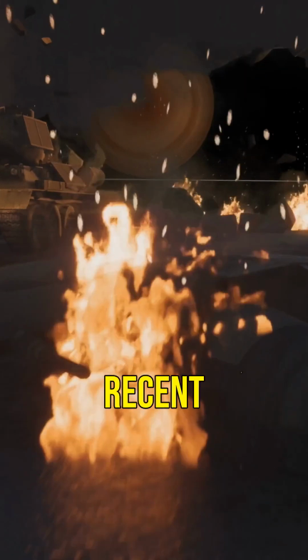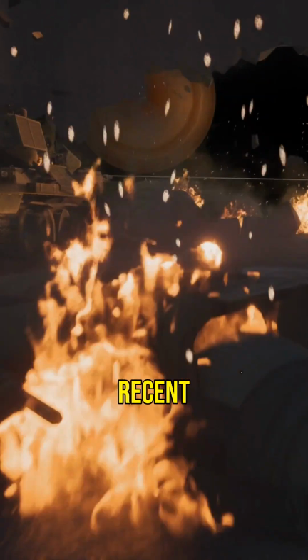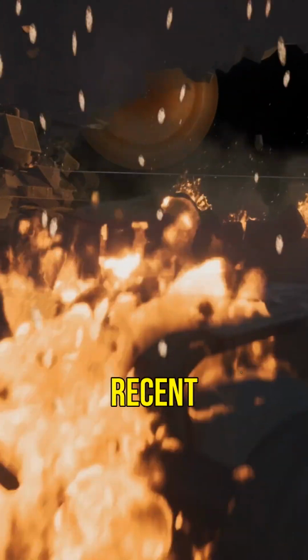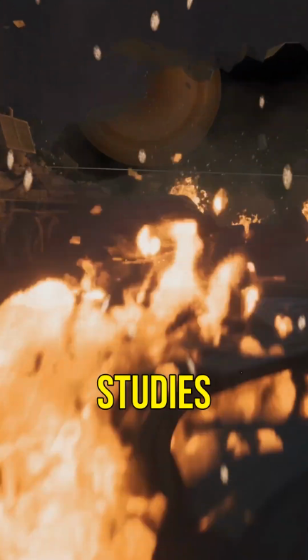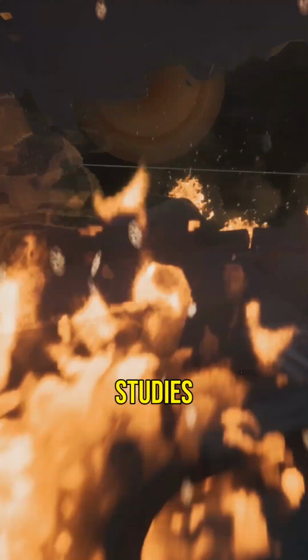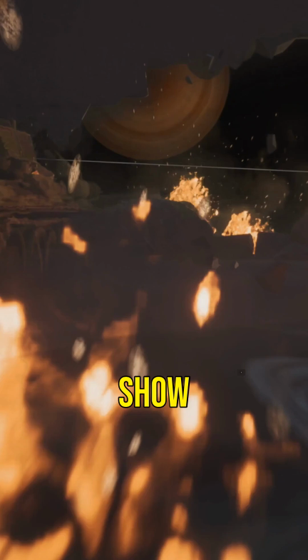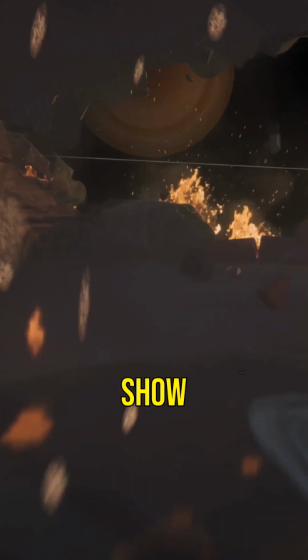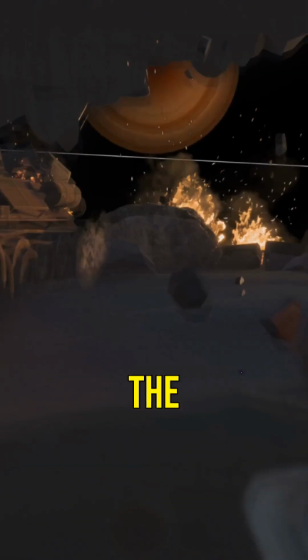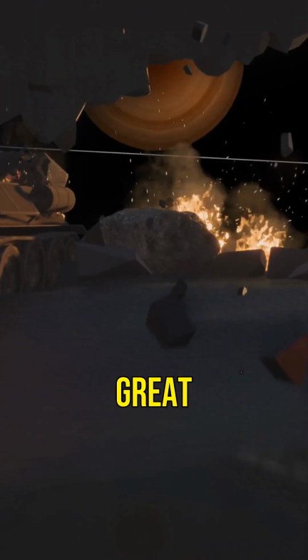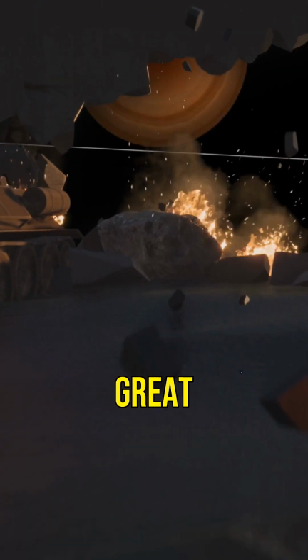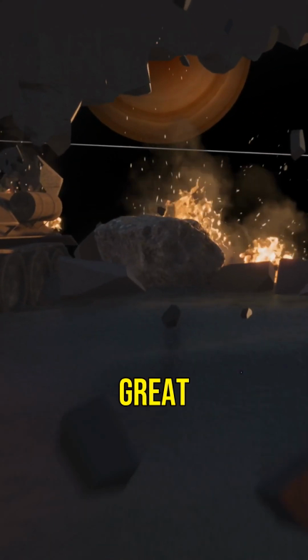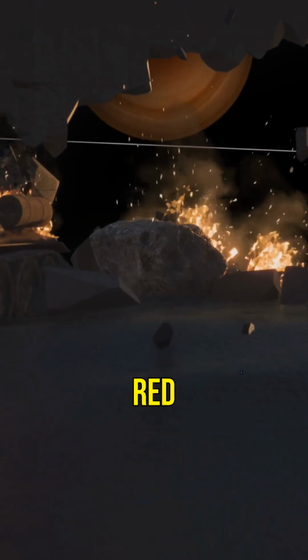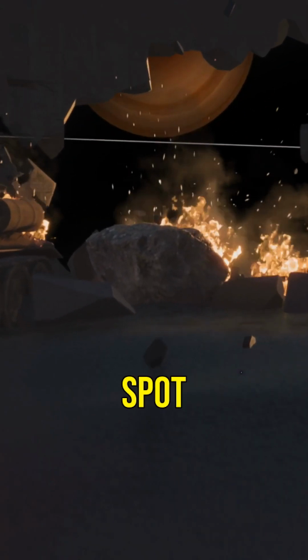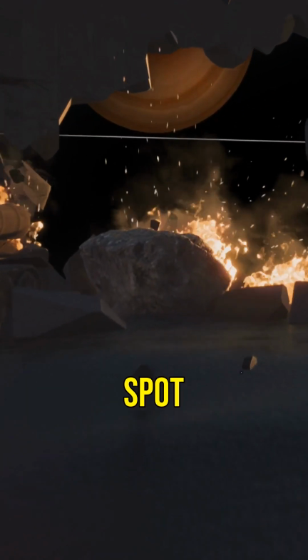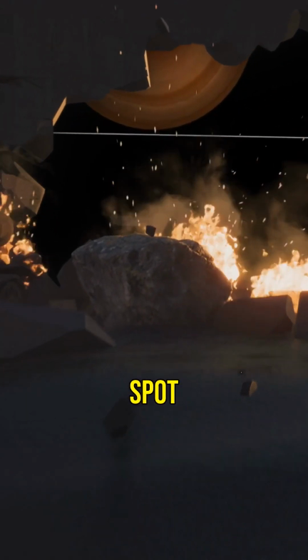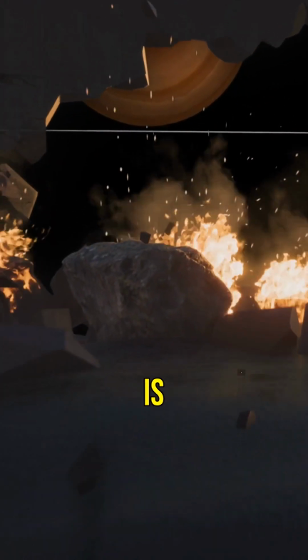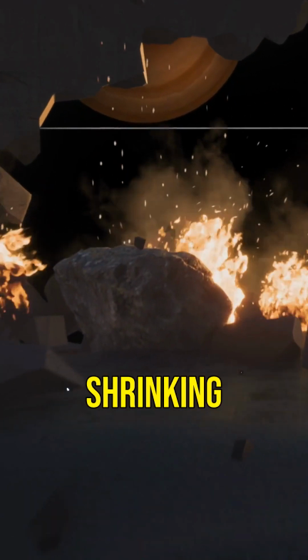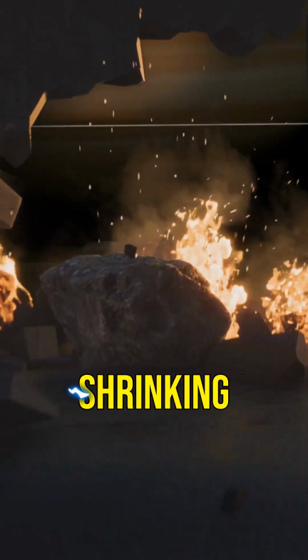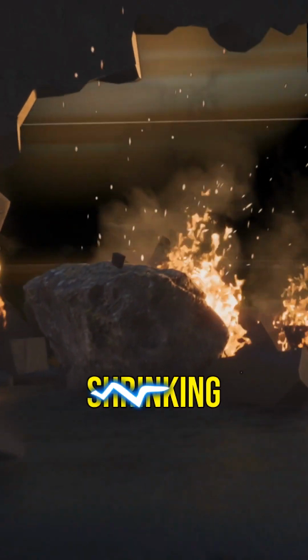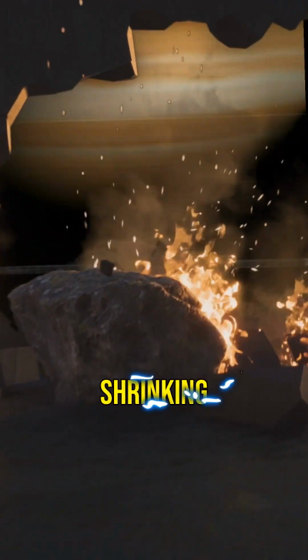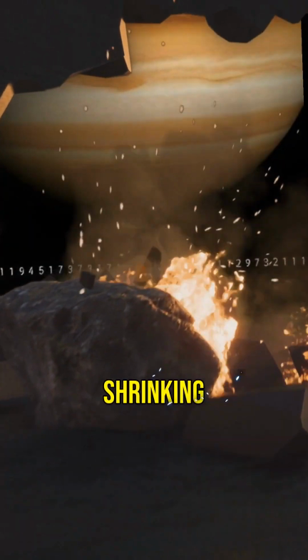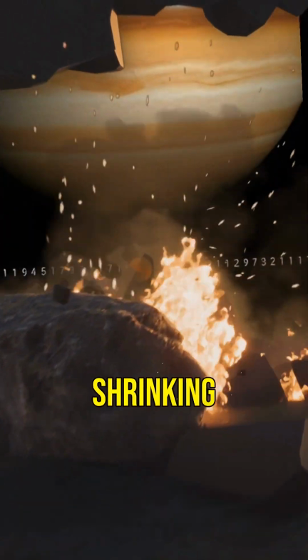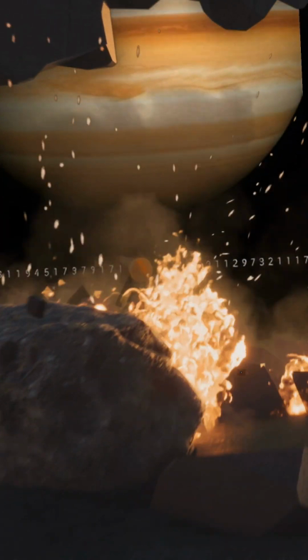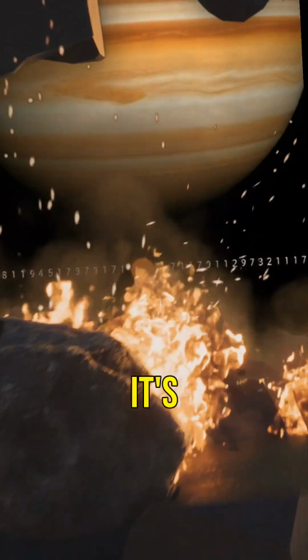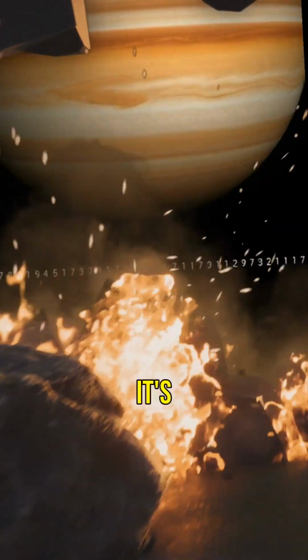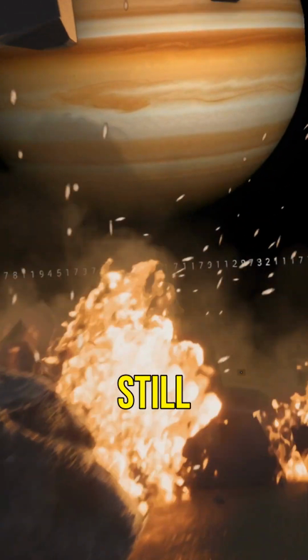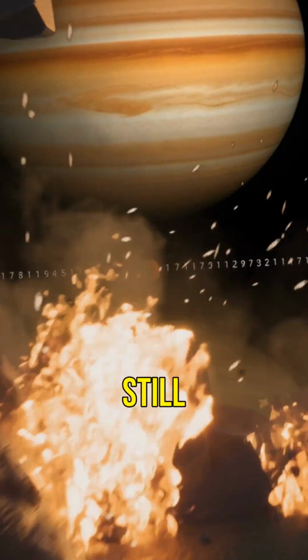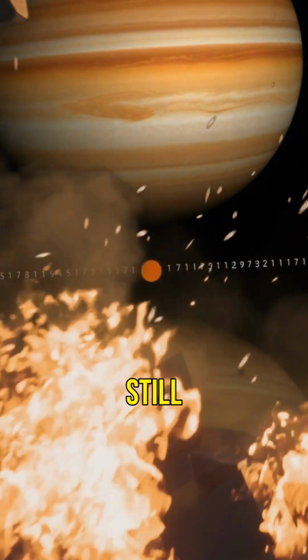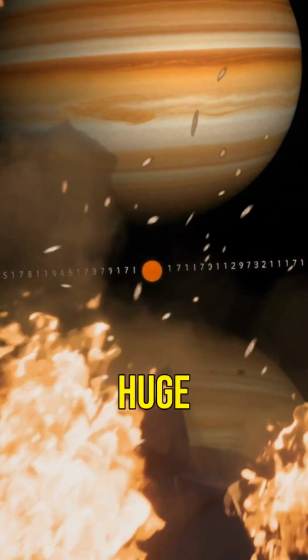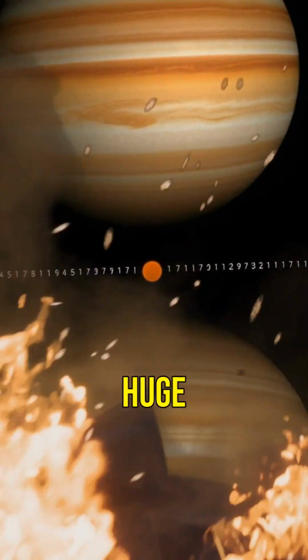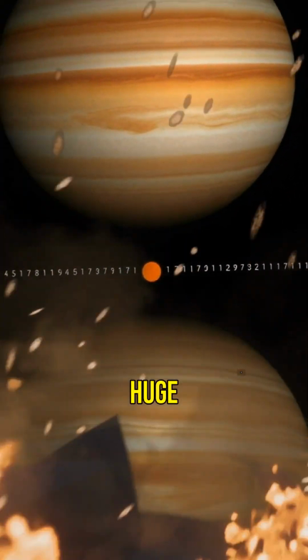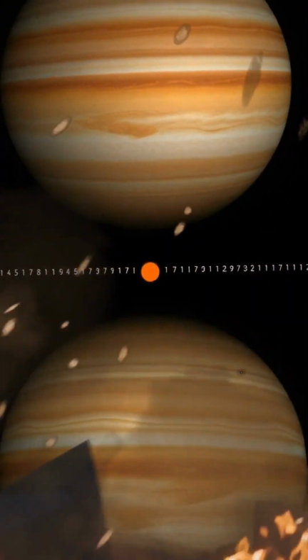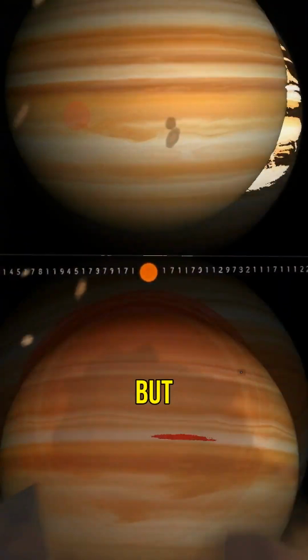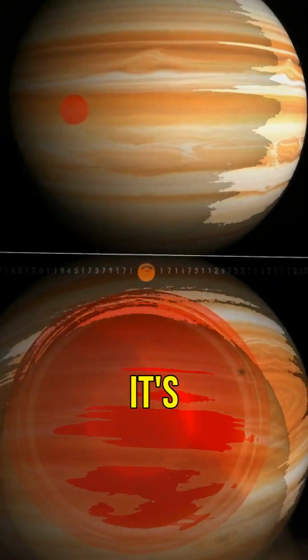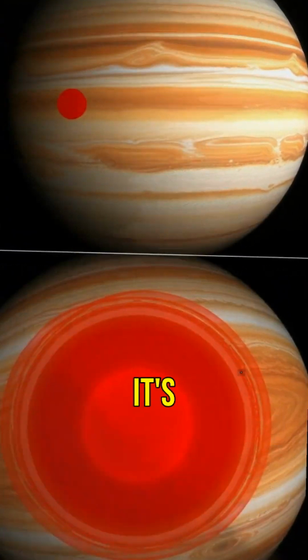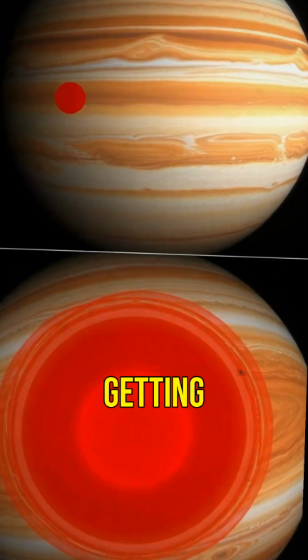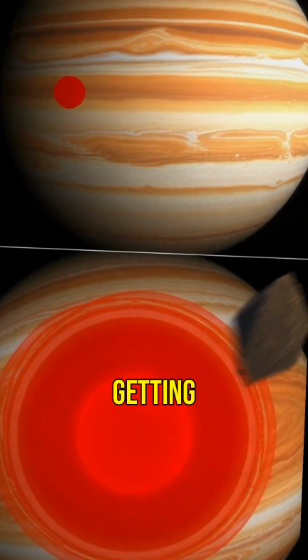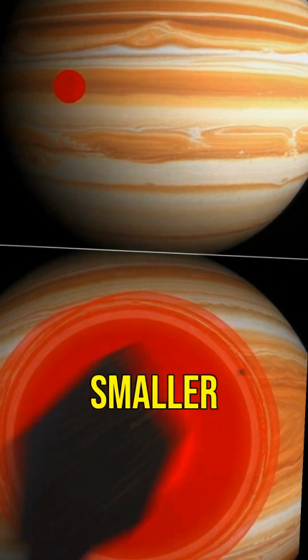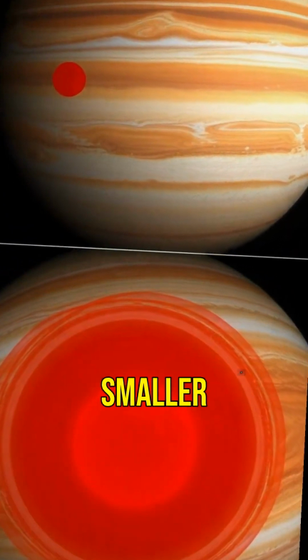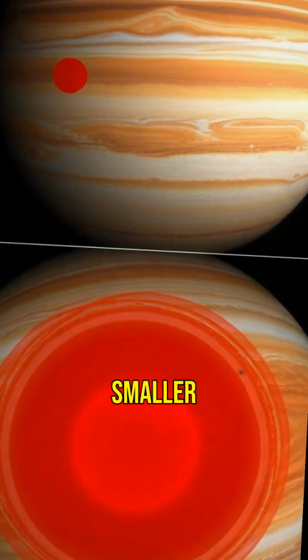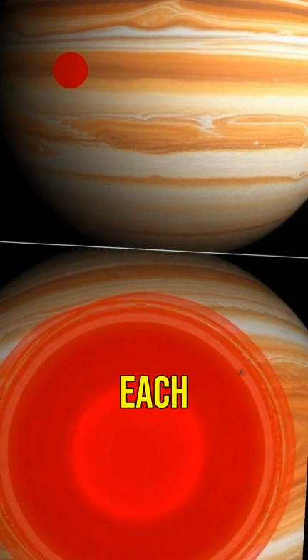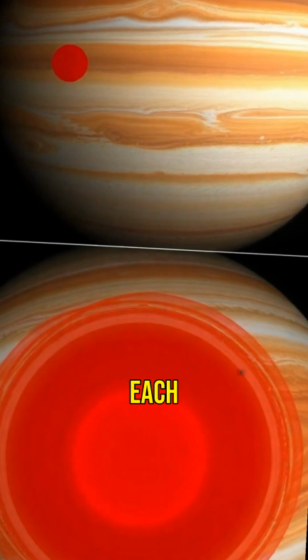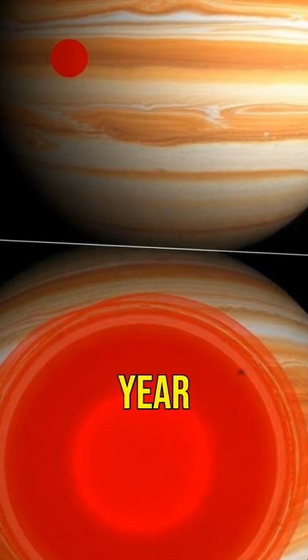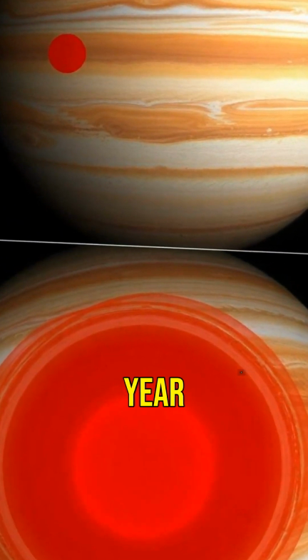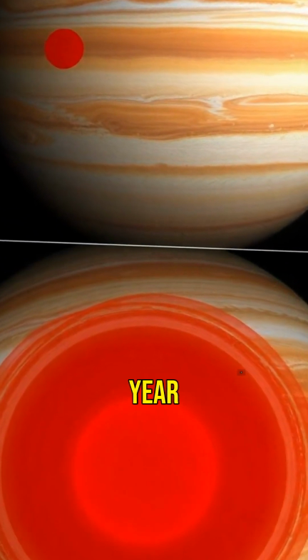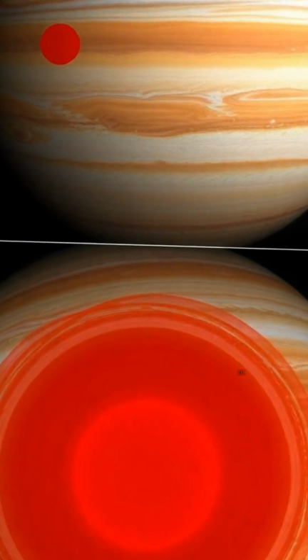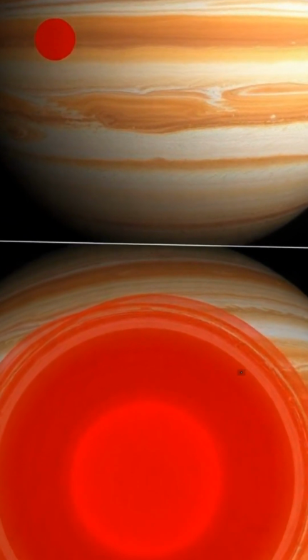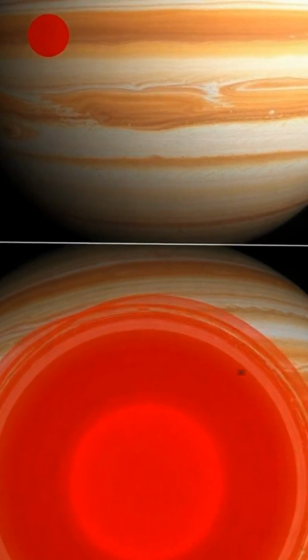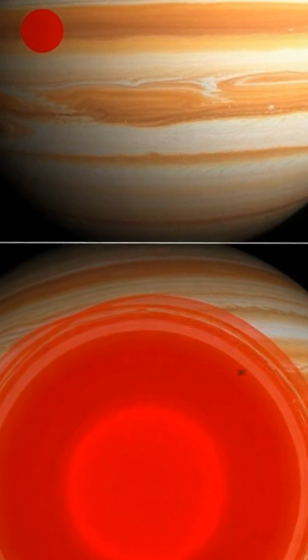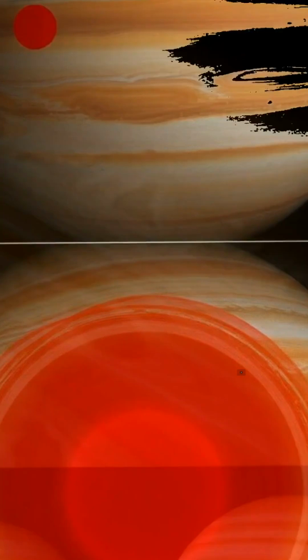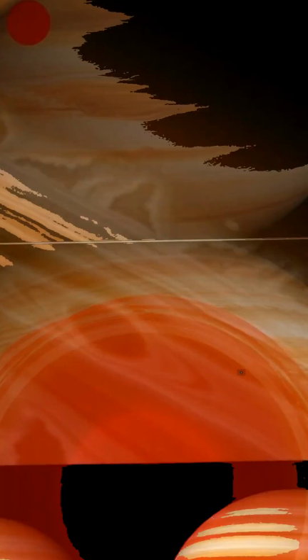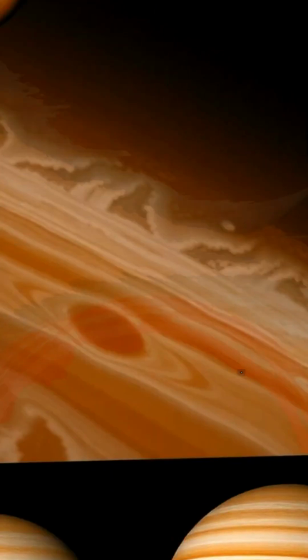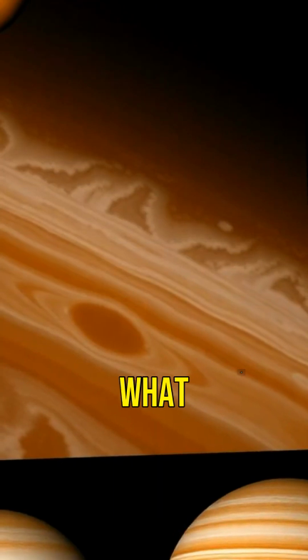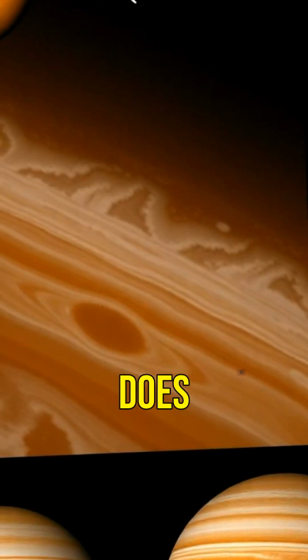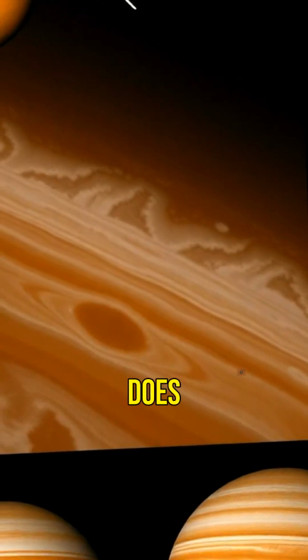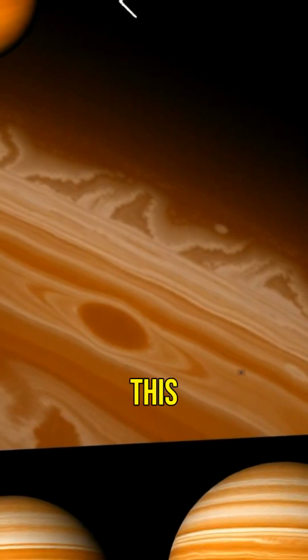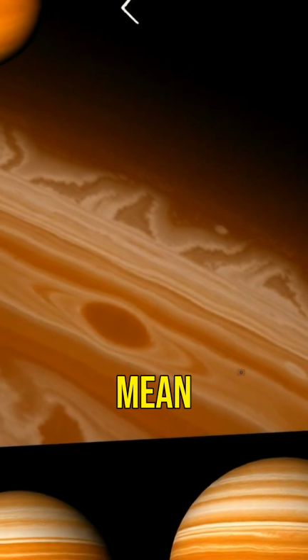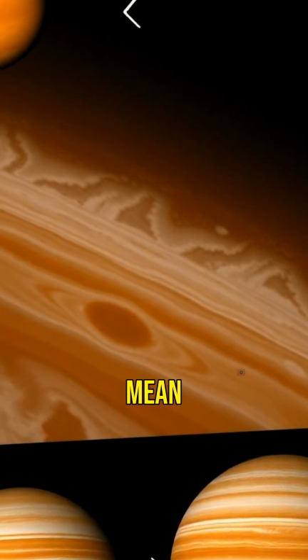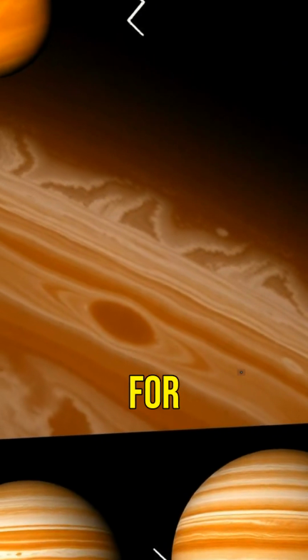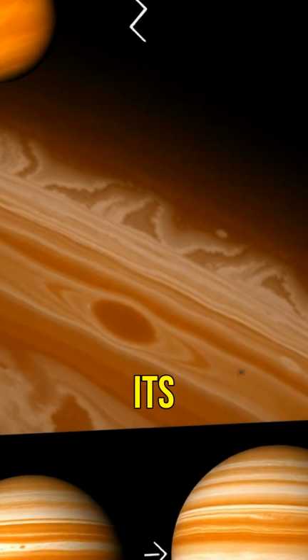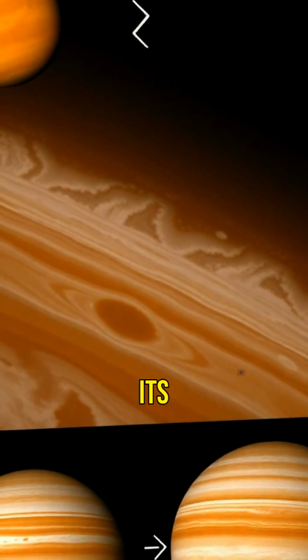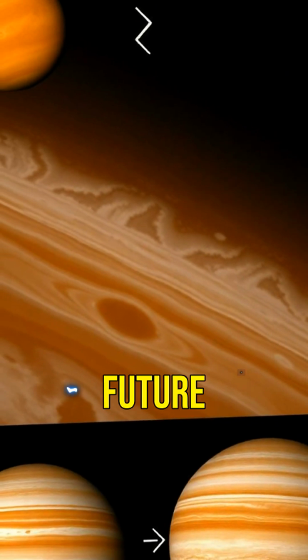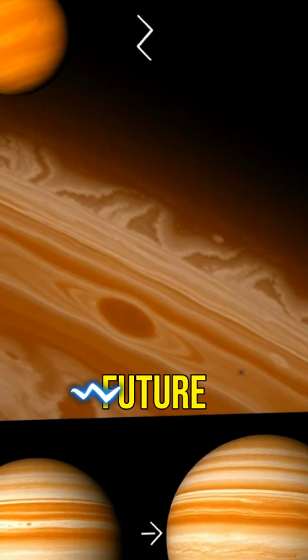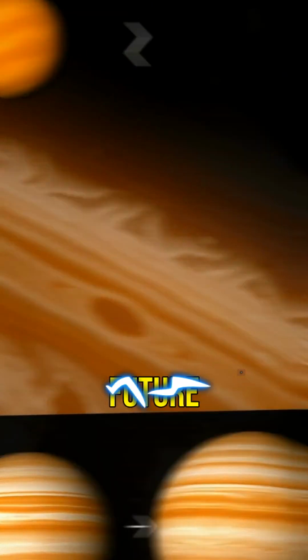Recent studies show the Great Red Spot is shrinking. It's still huge, but it's getting smaller each year. What does this mean for its future?